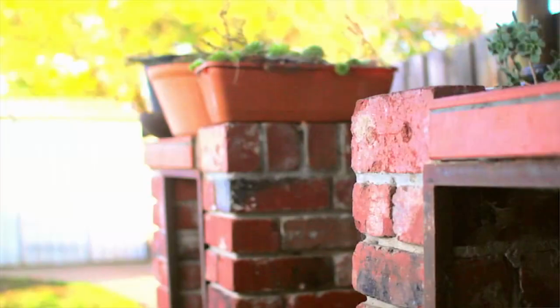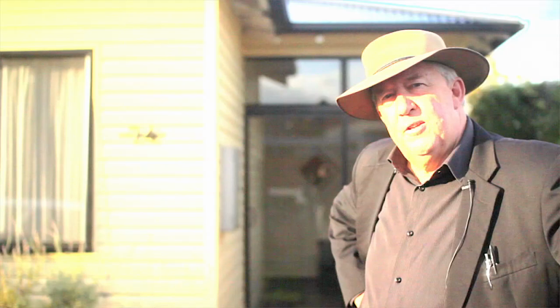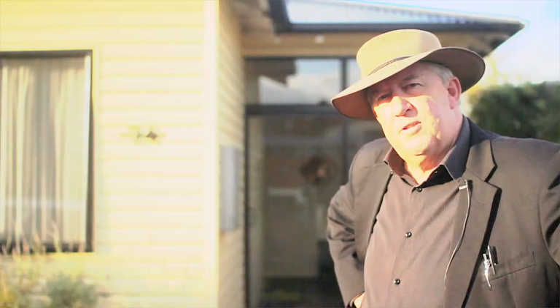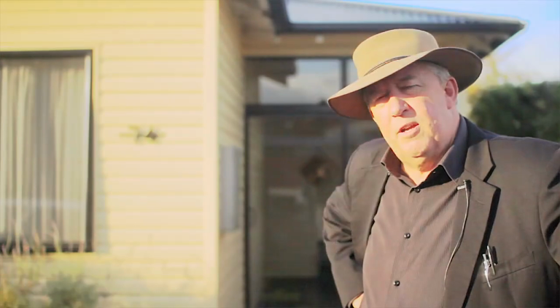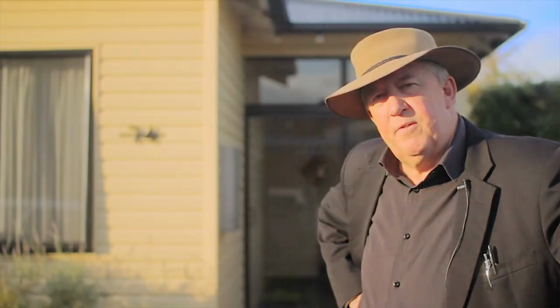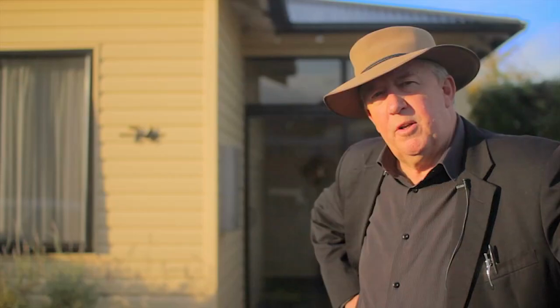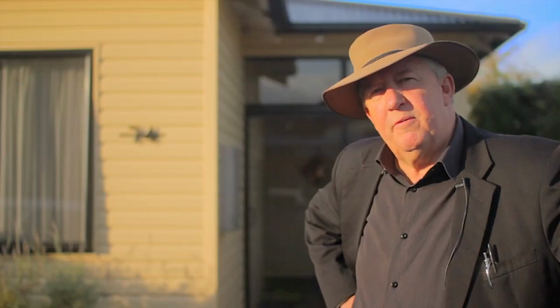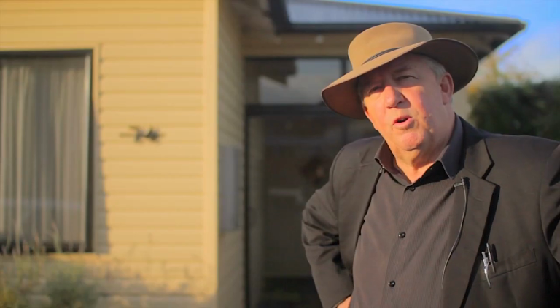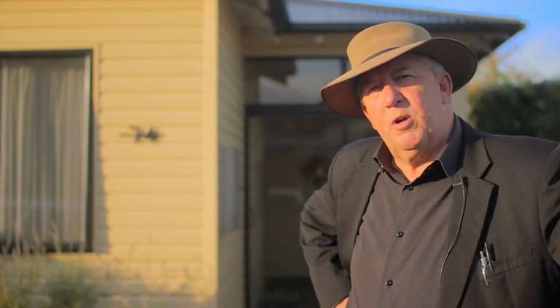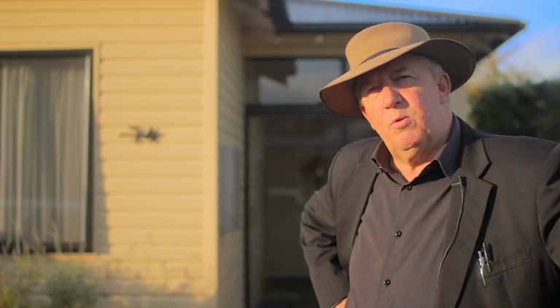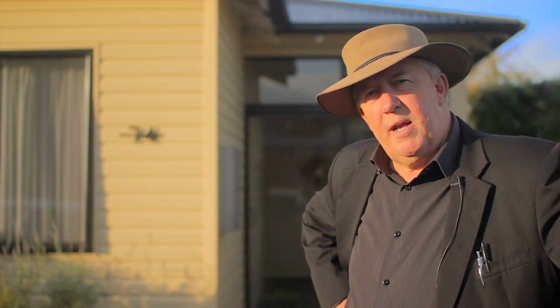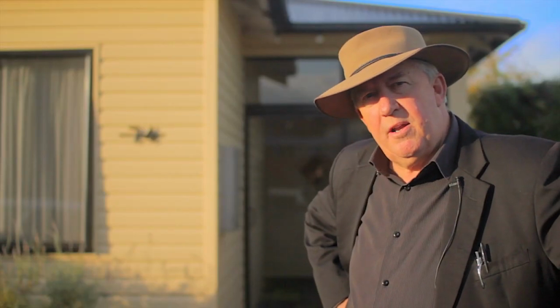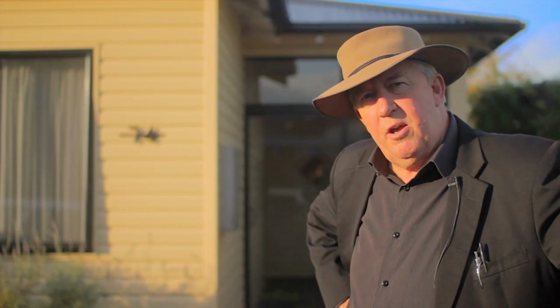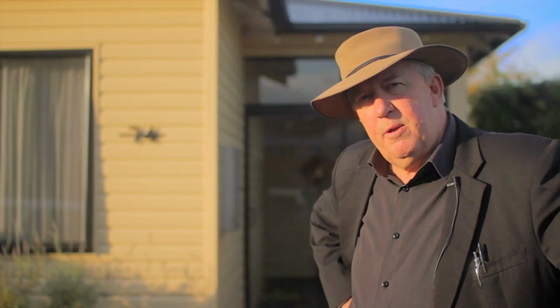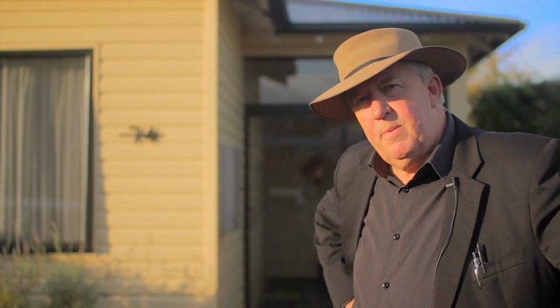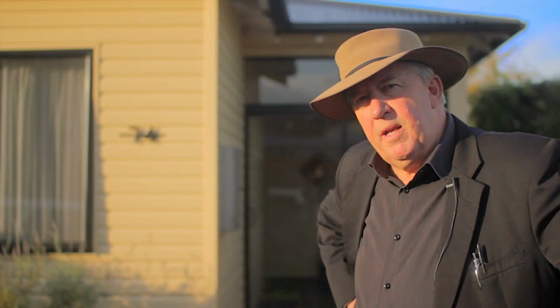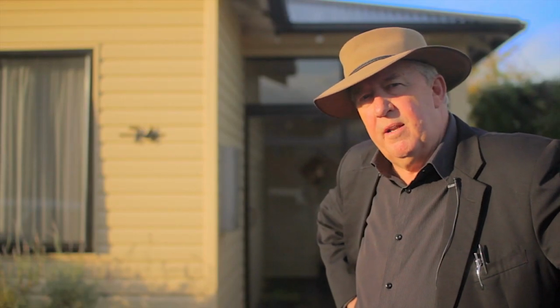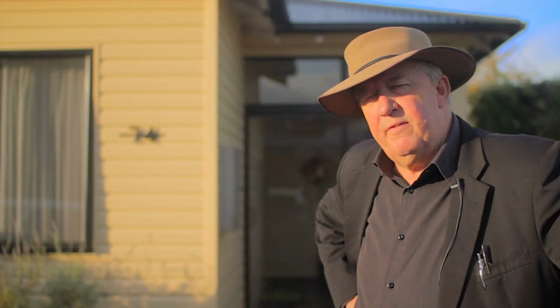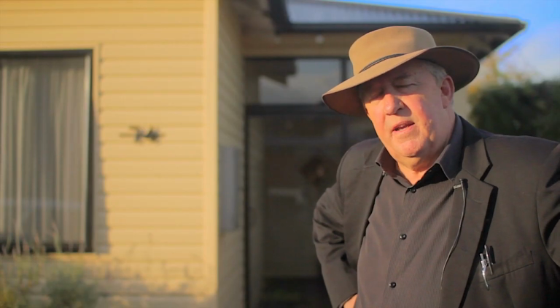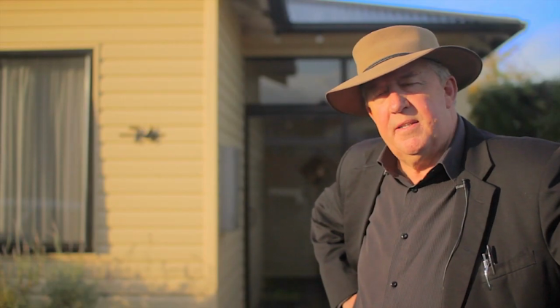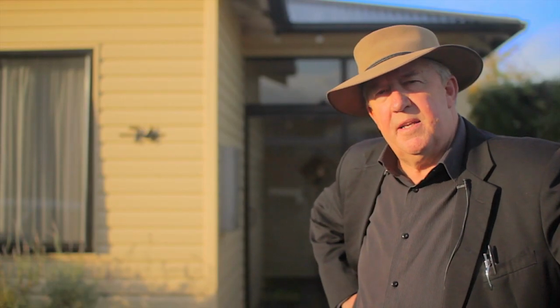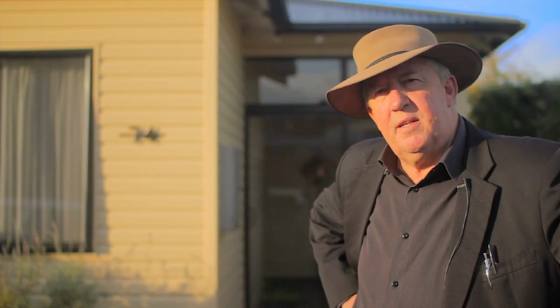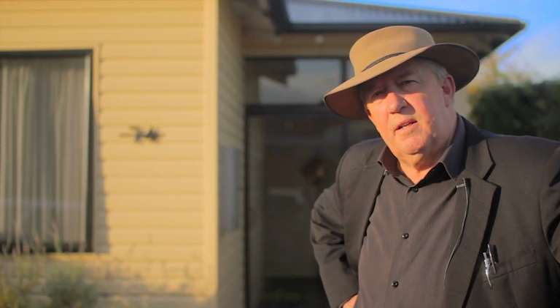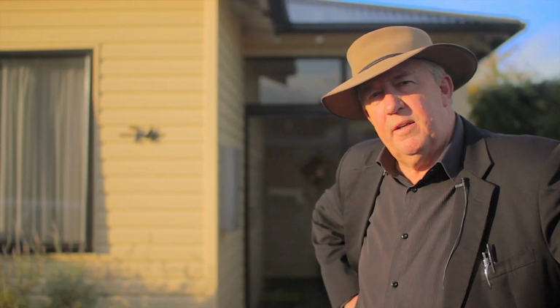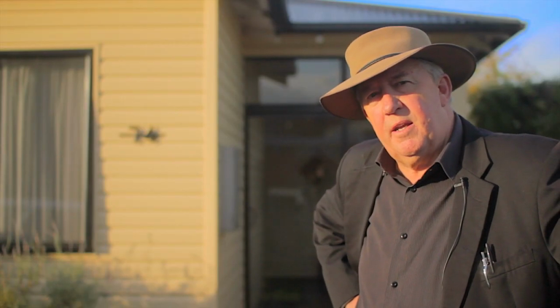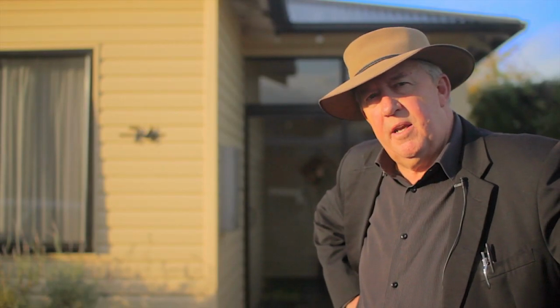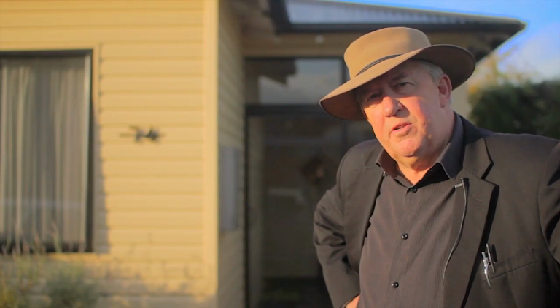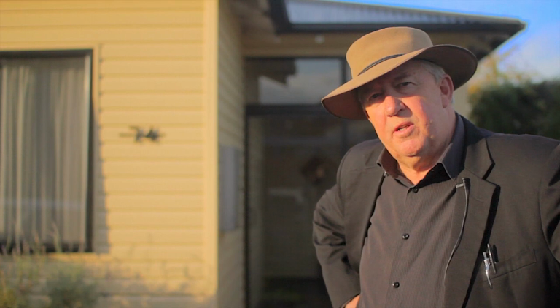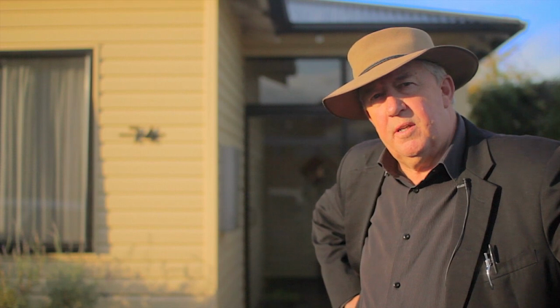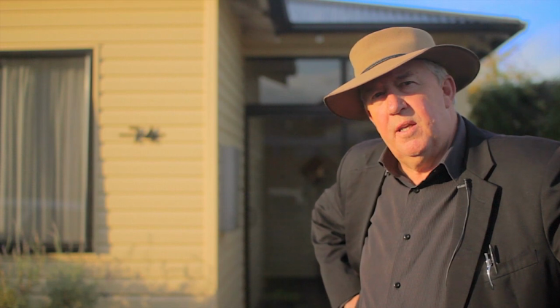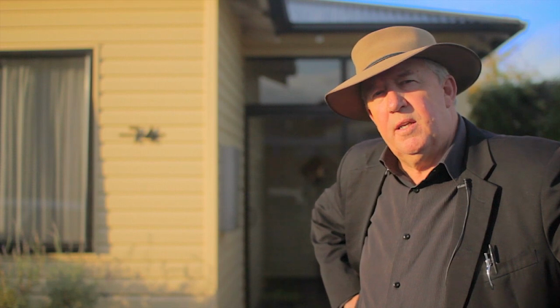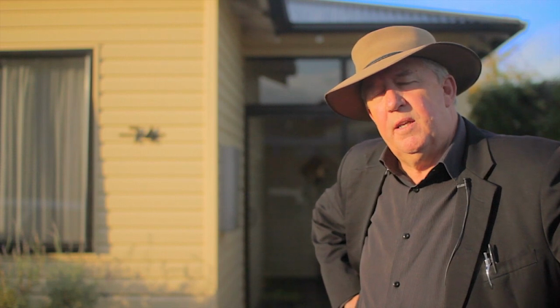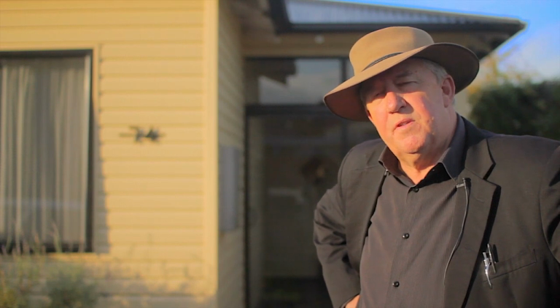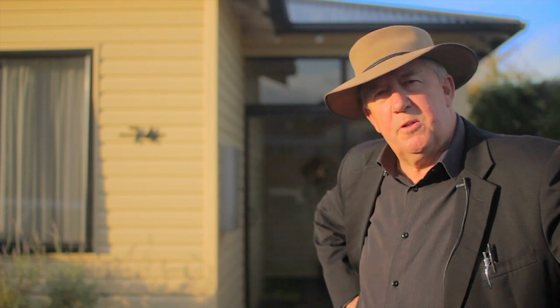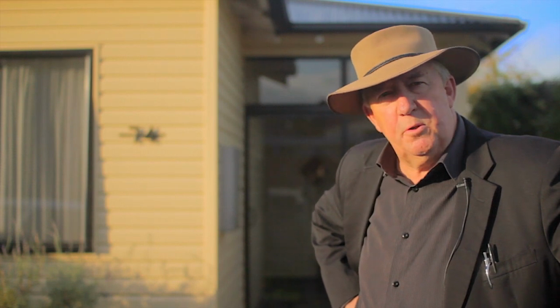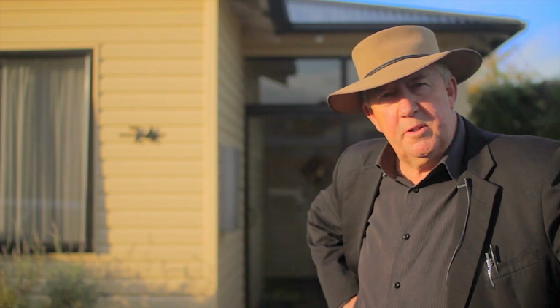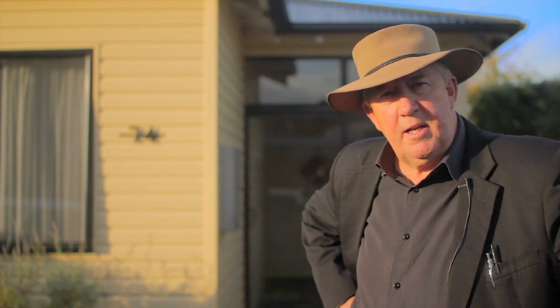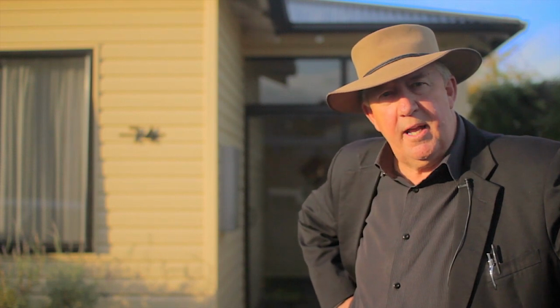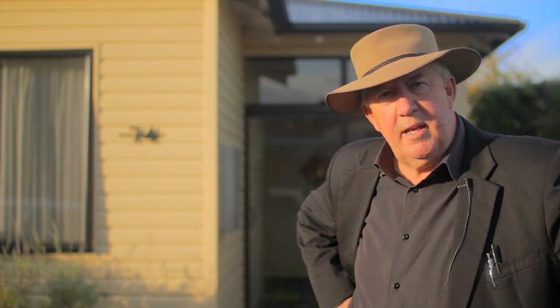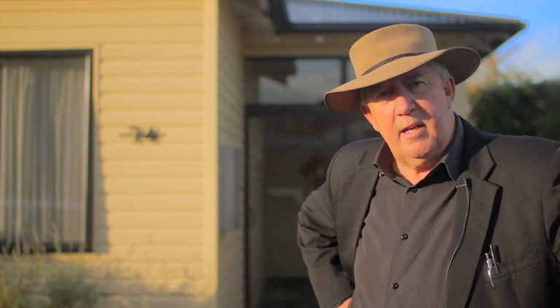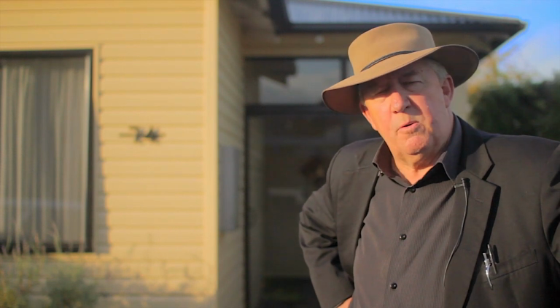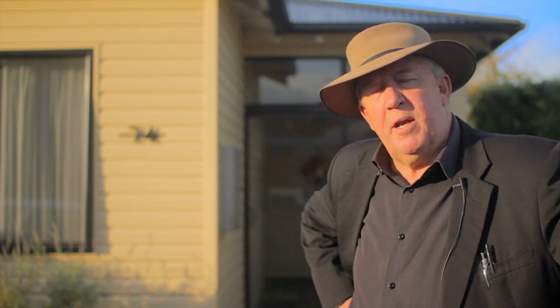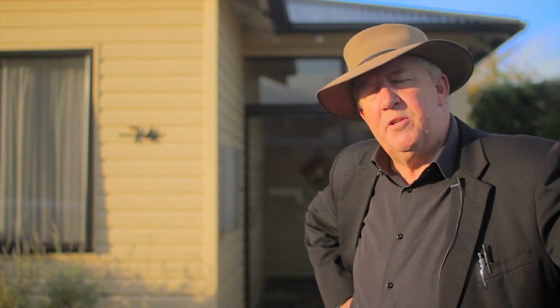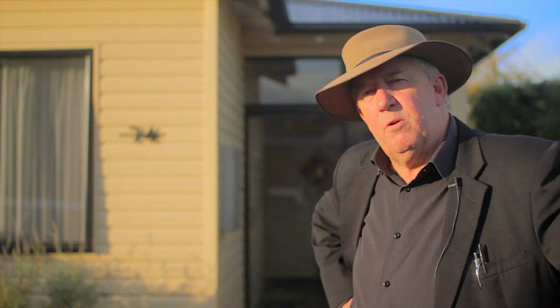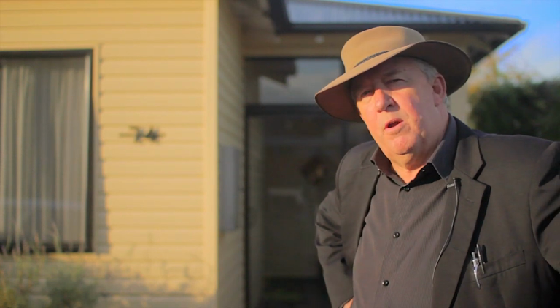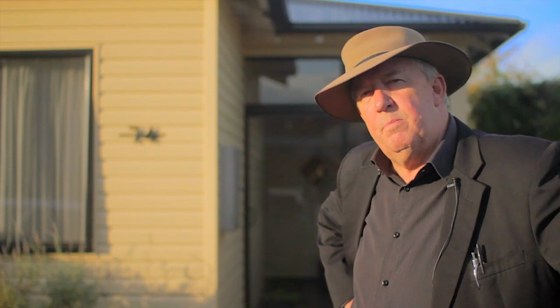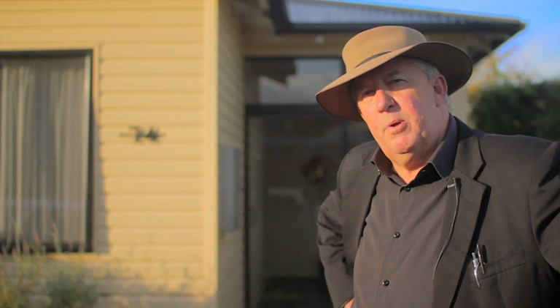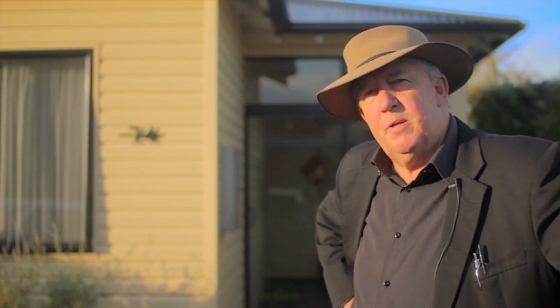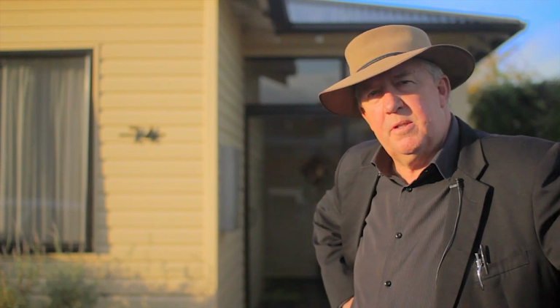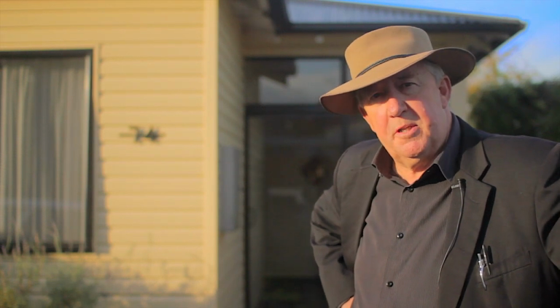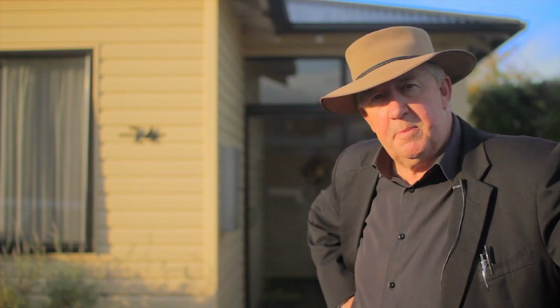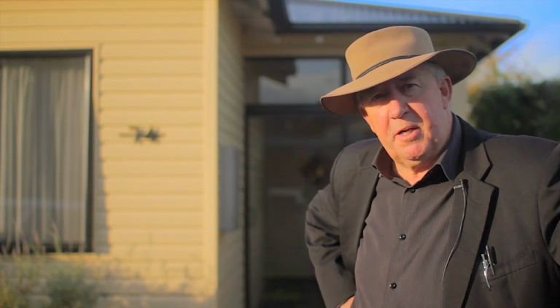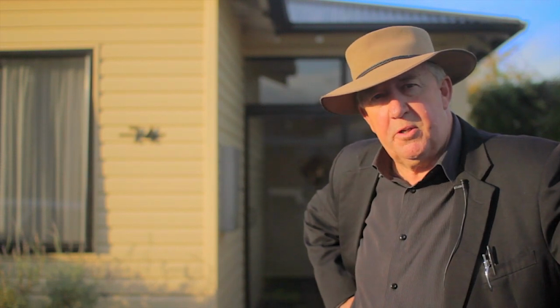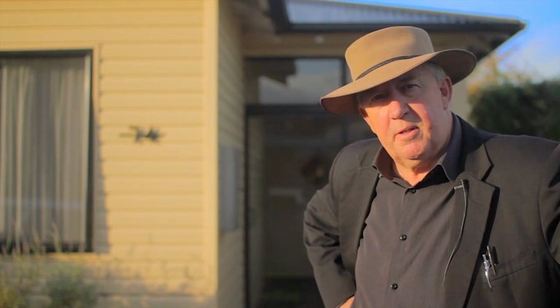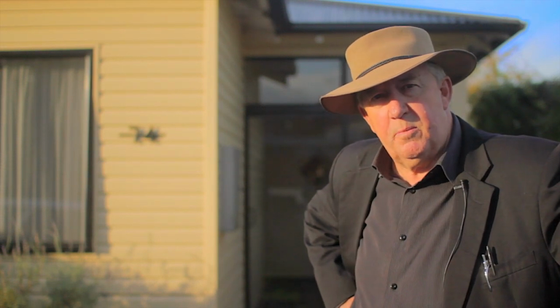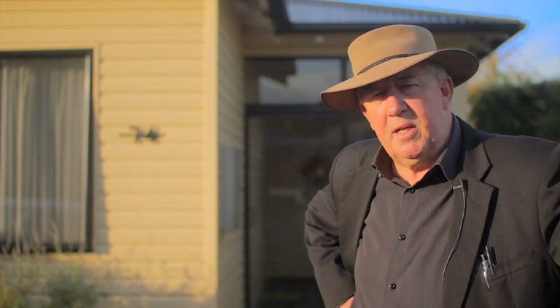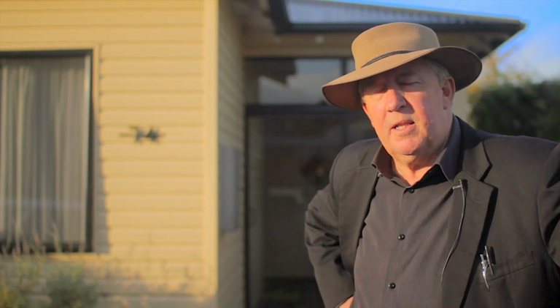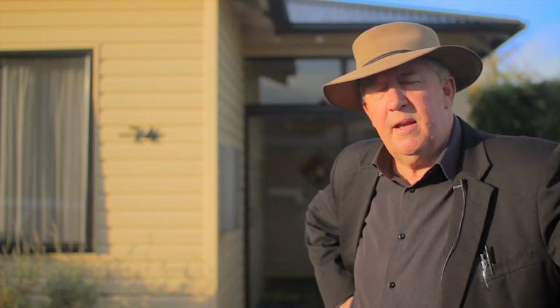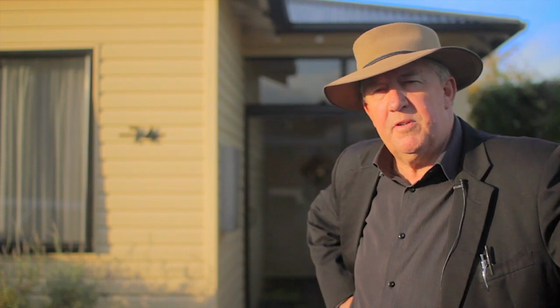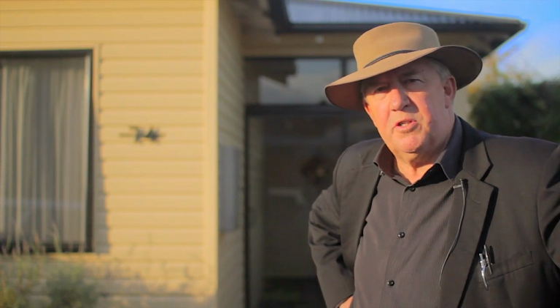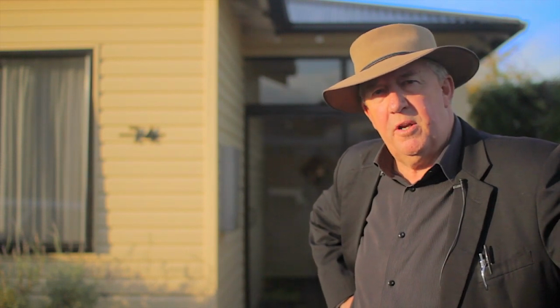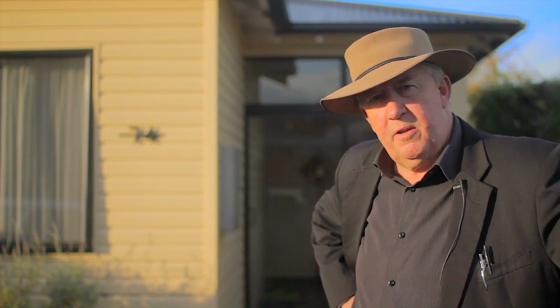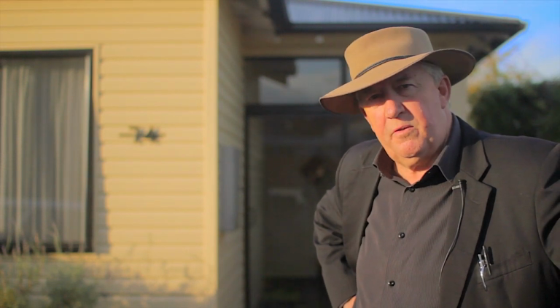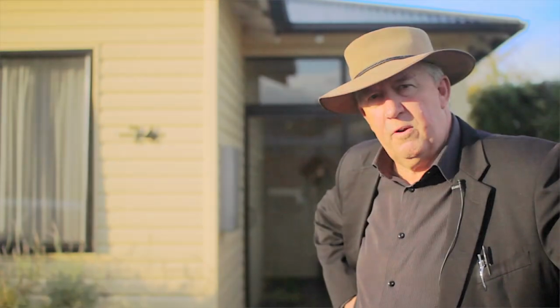So if you're looking for a great home in a fantastic location, give us a call today and arrange your own personal inspection. We'd love to show you through.